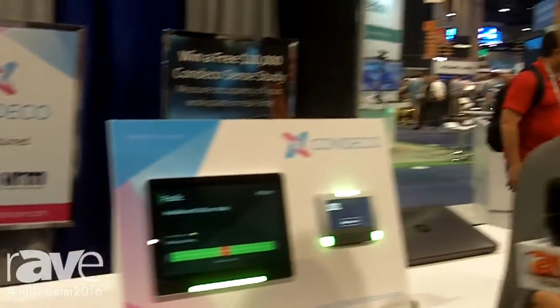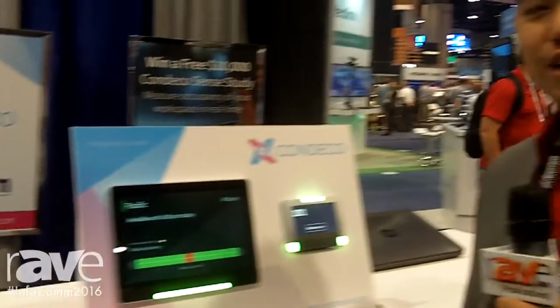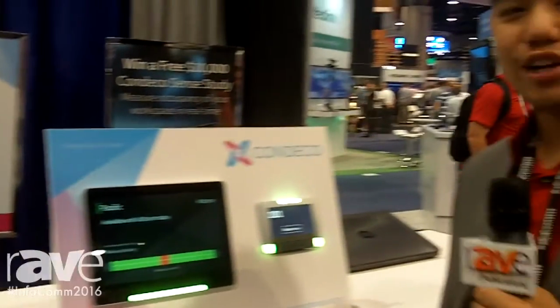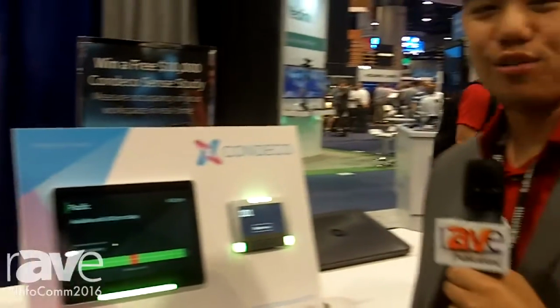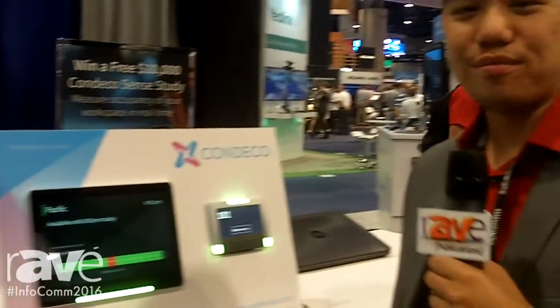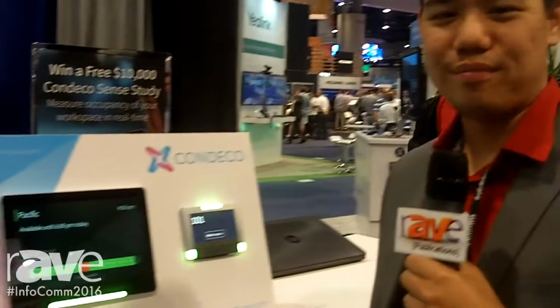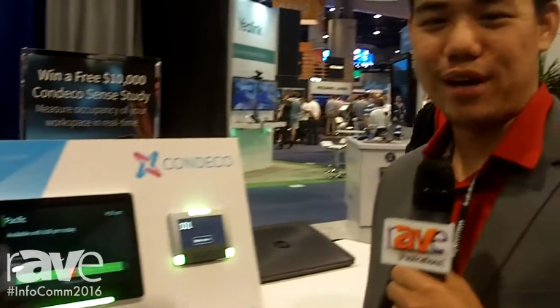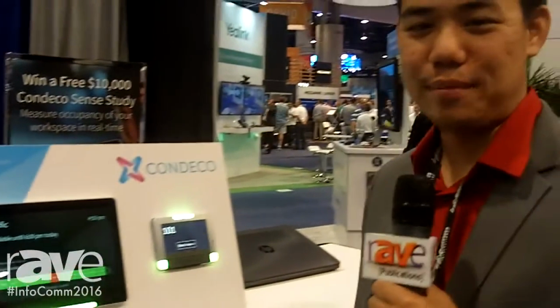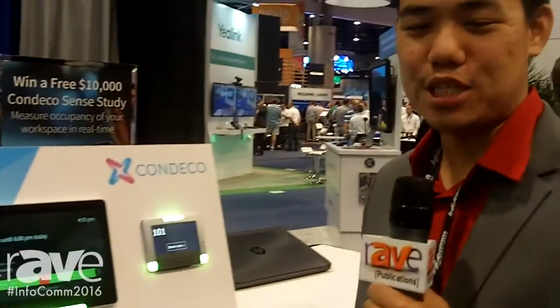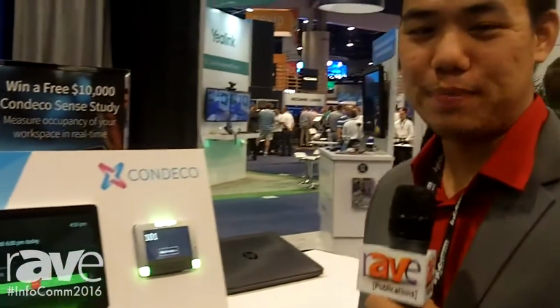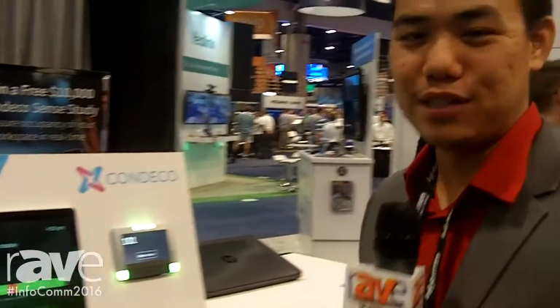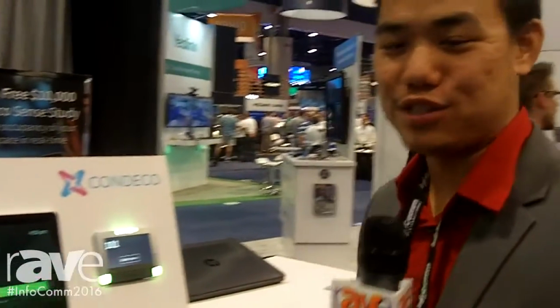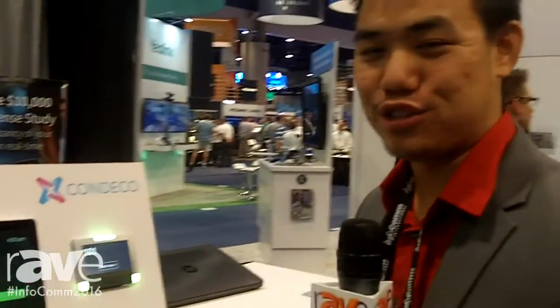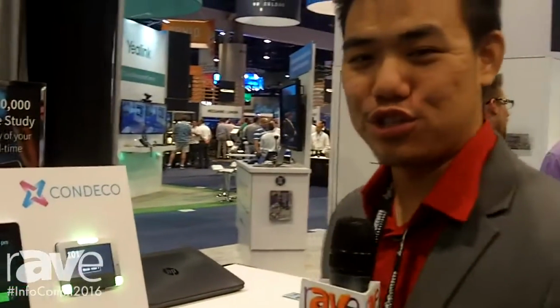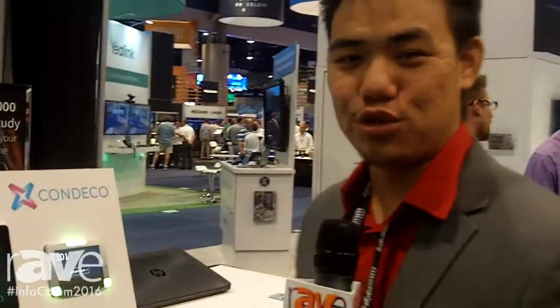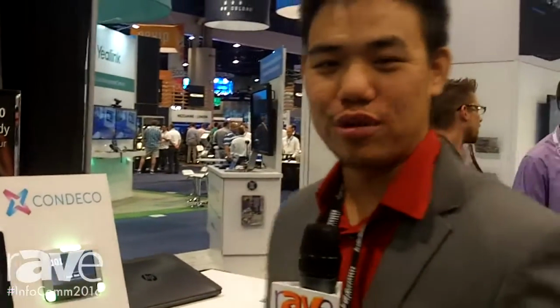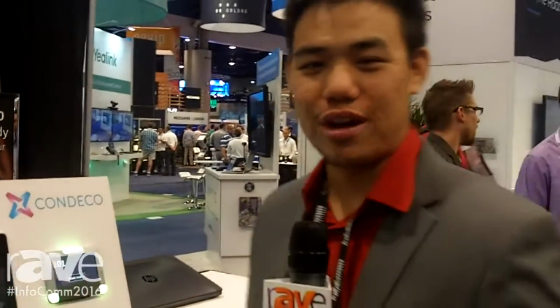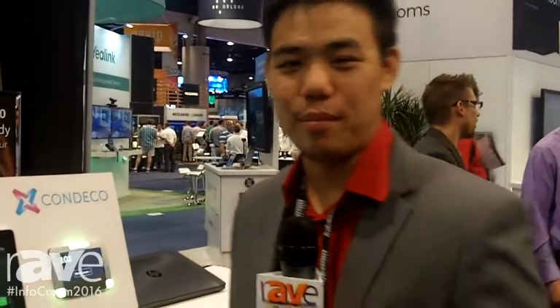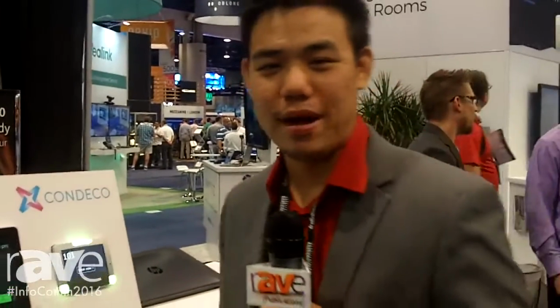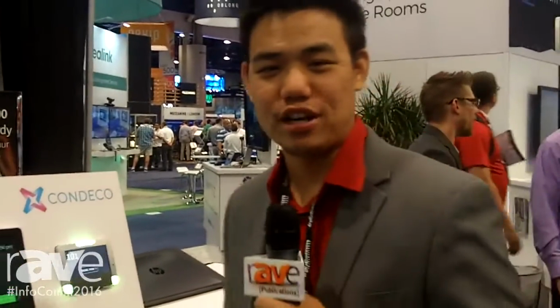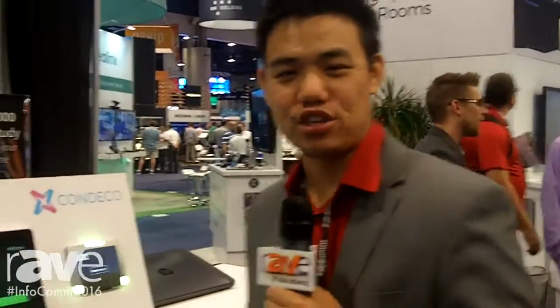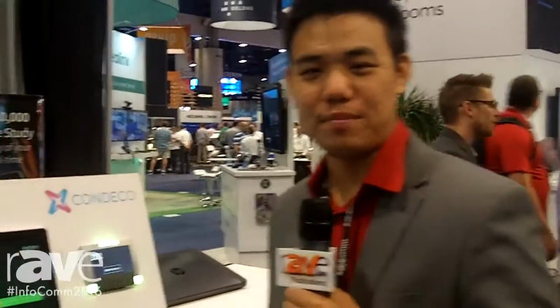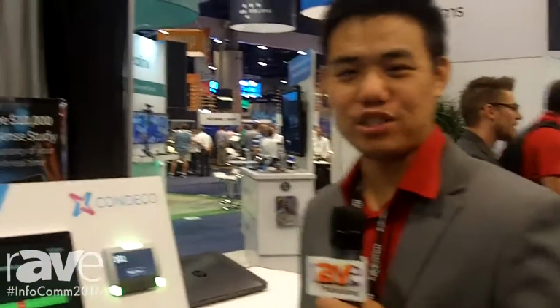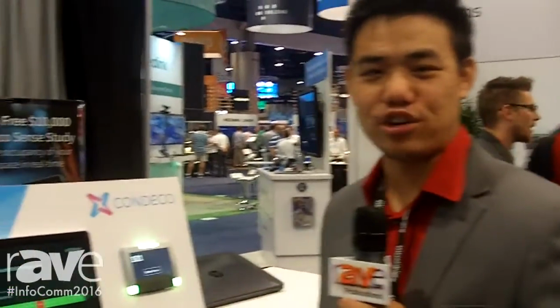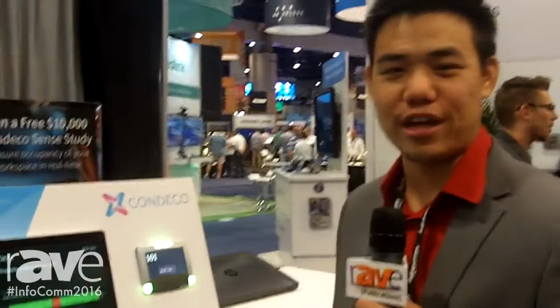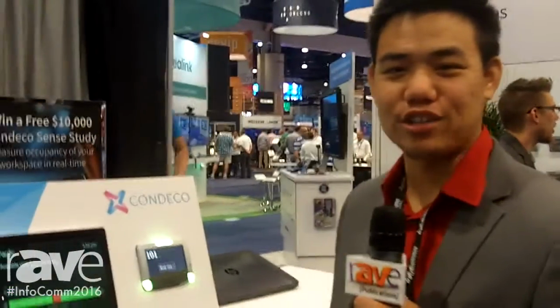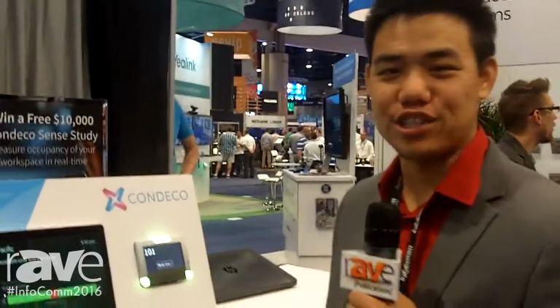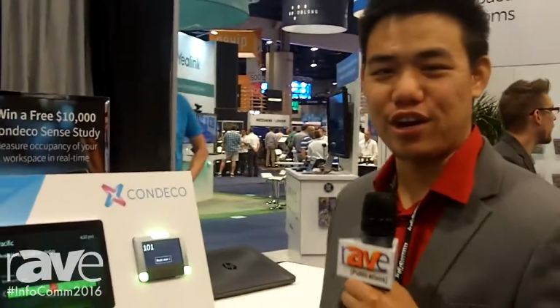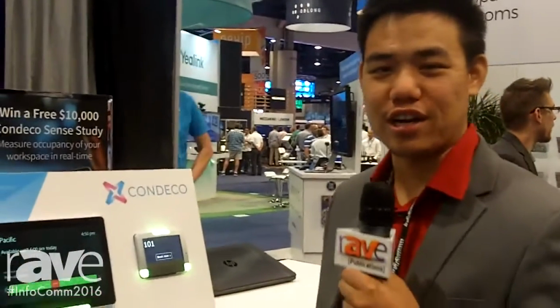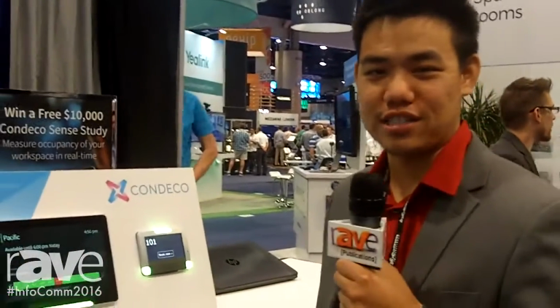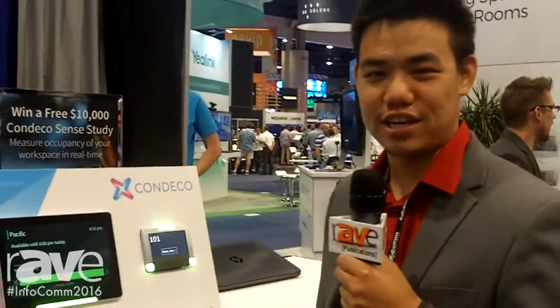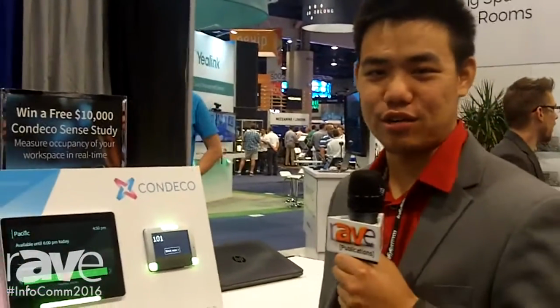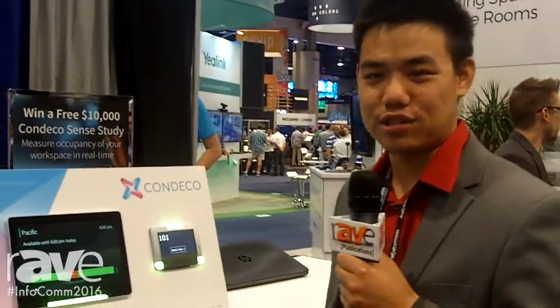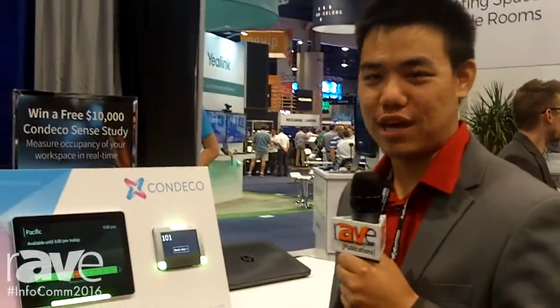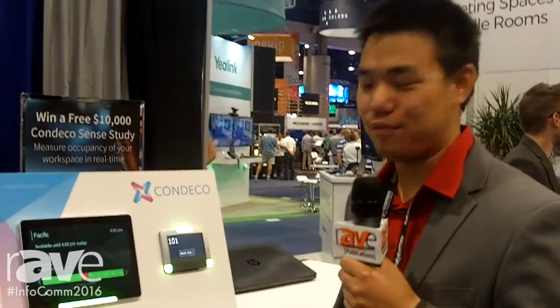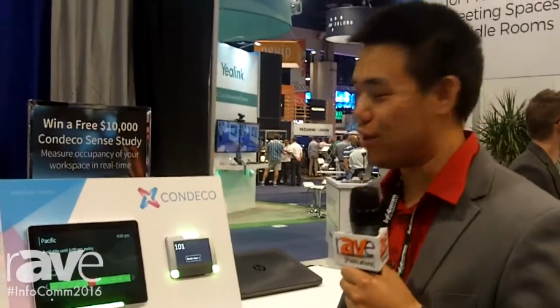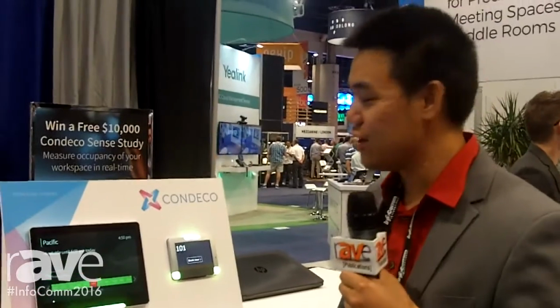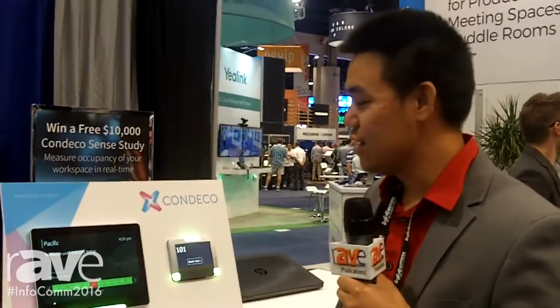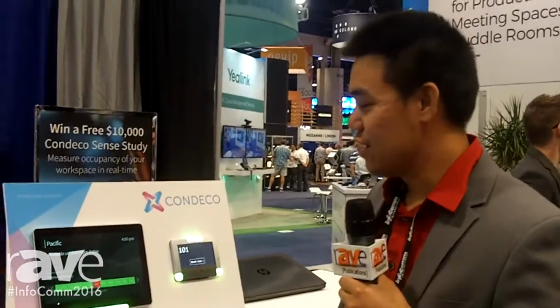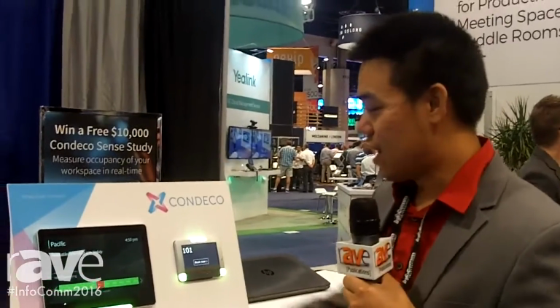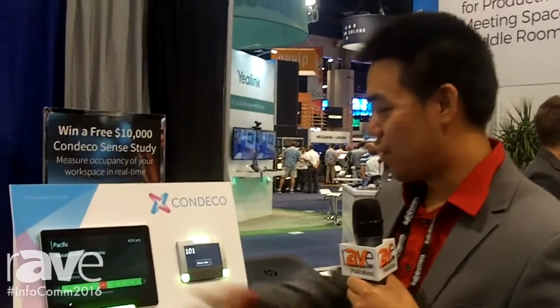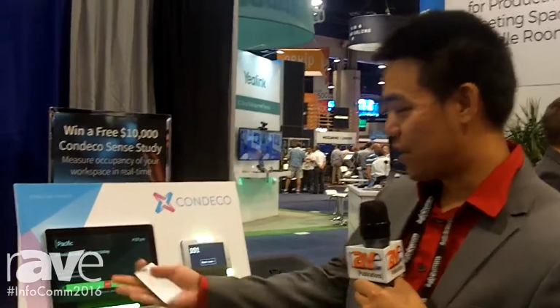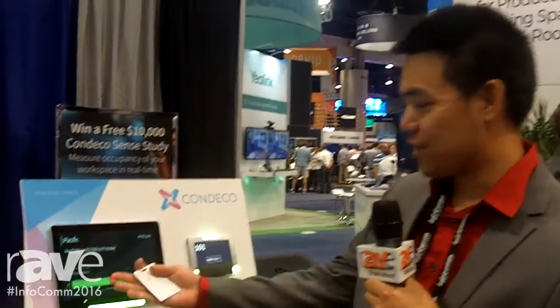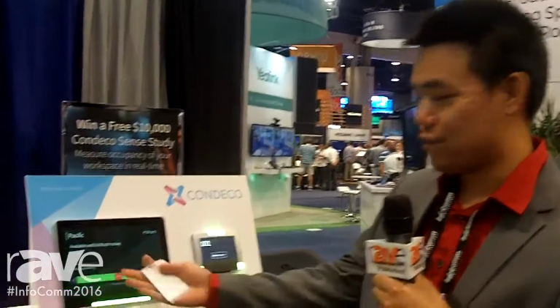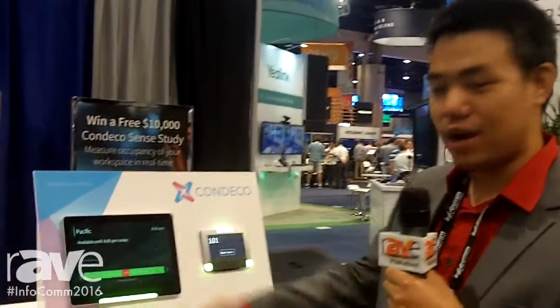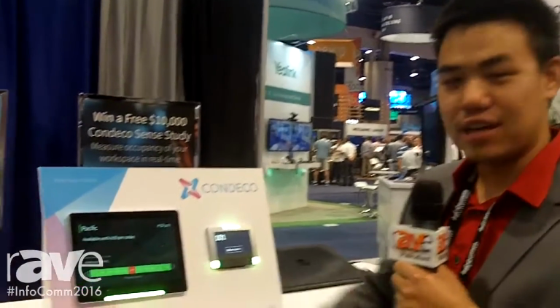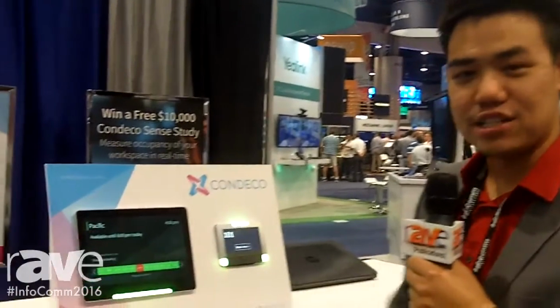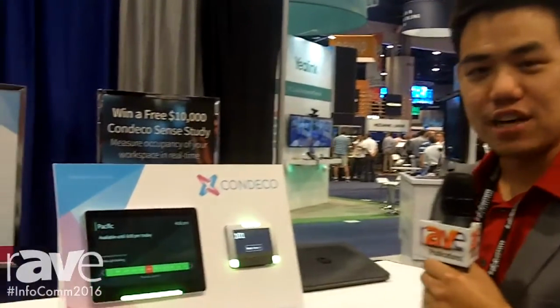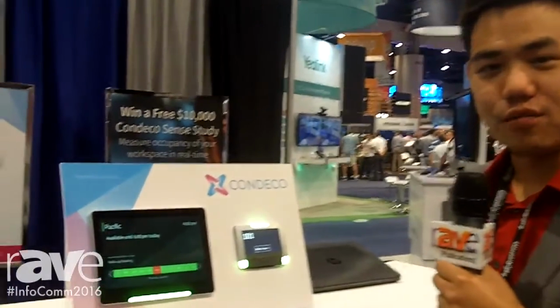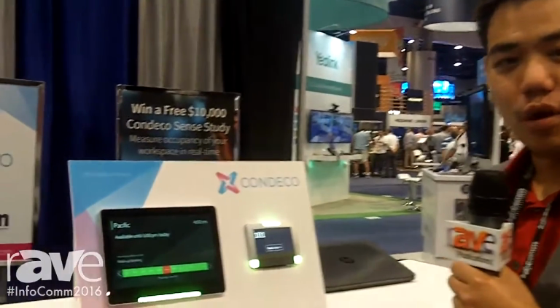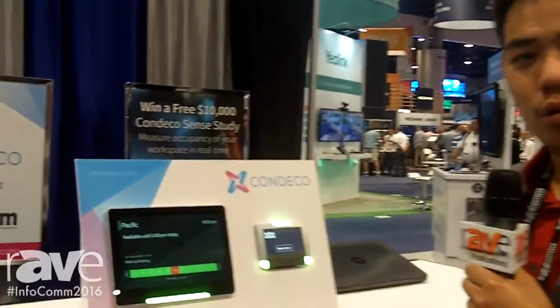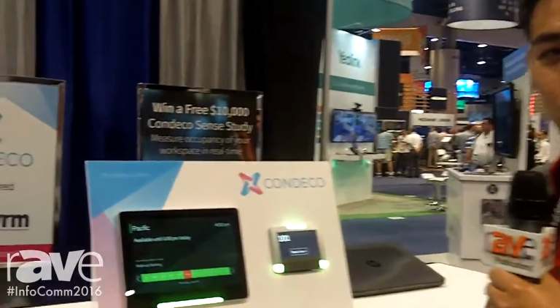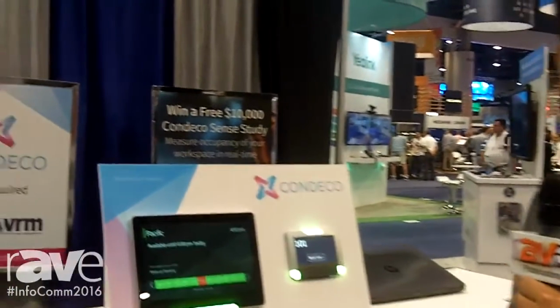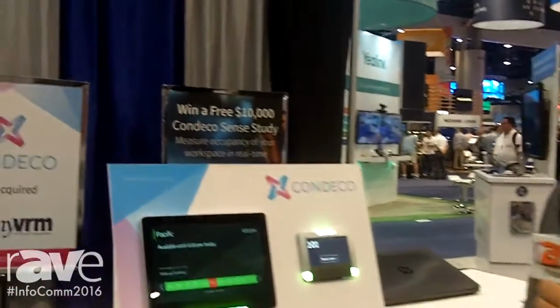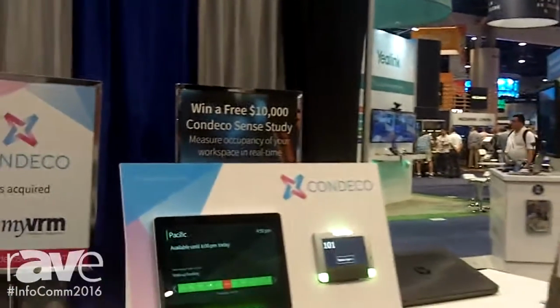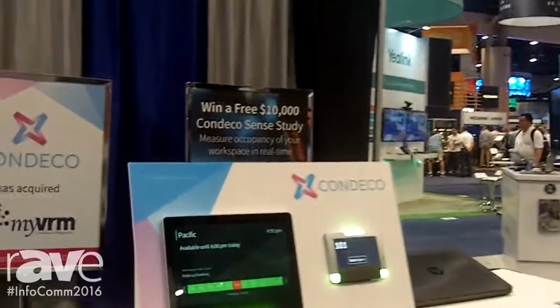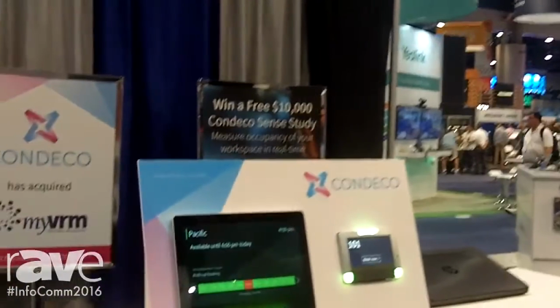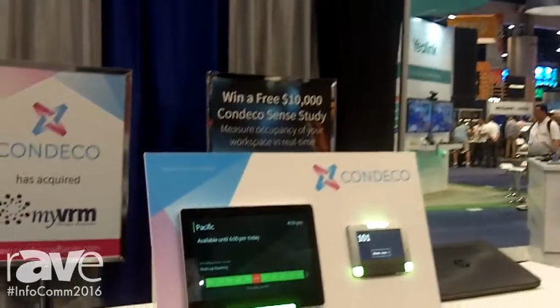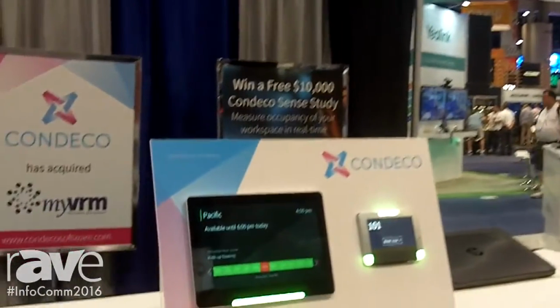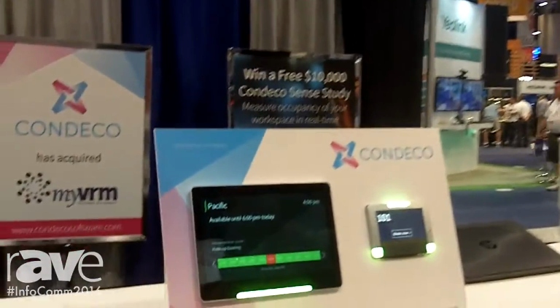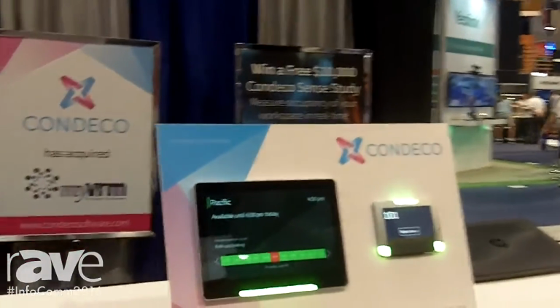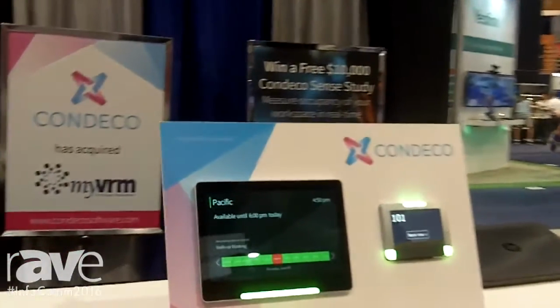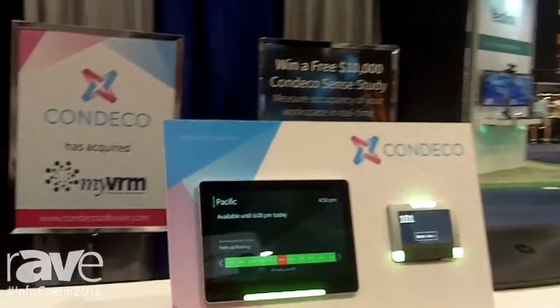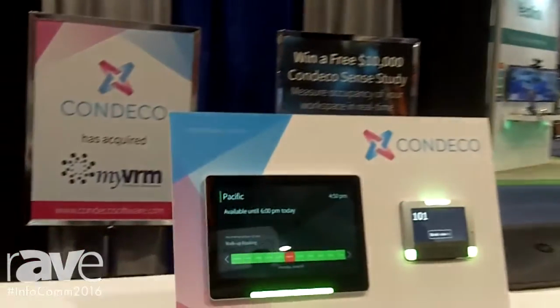Hello, my name is Spencer Su. I'm a manager of major accounts here at Condeco Software. I want to give you an idea of what we have here as a company.